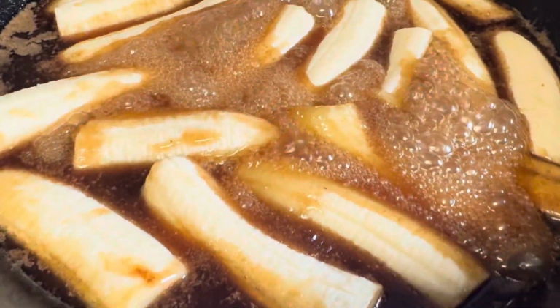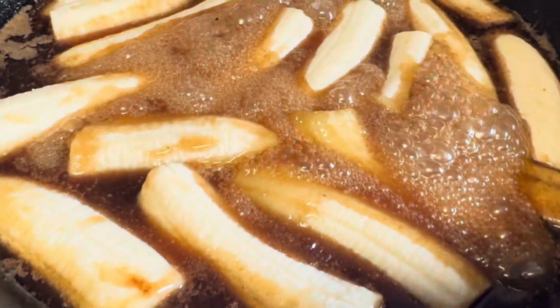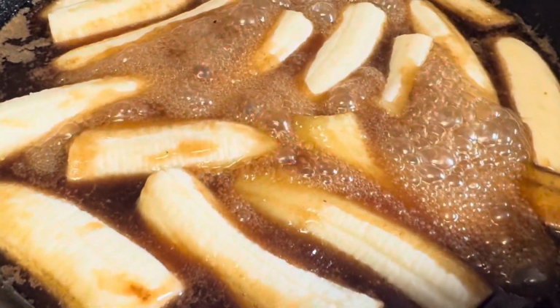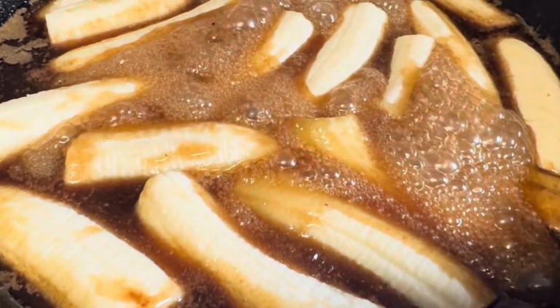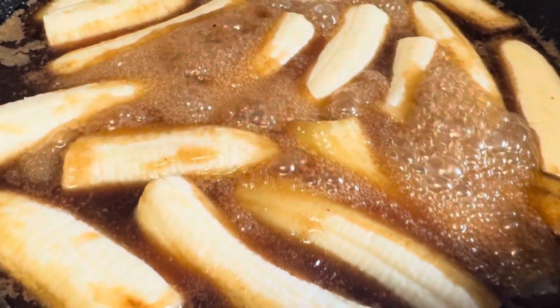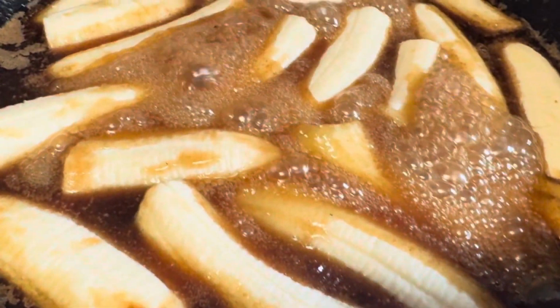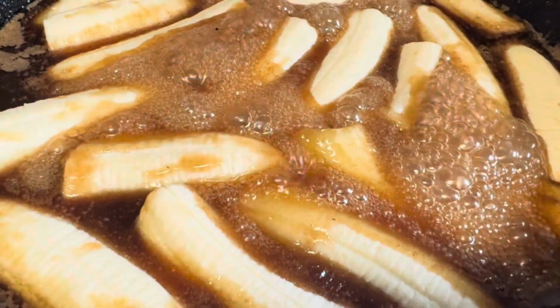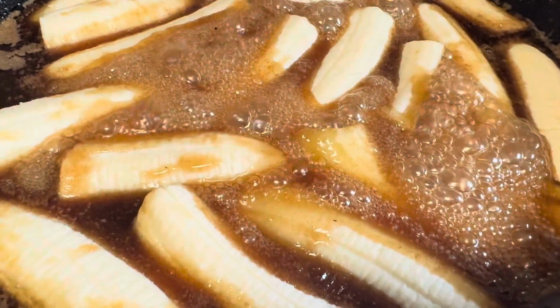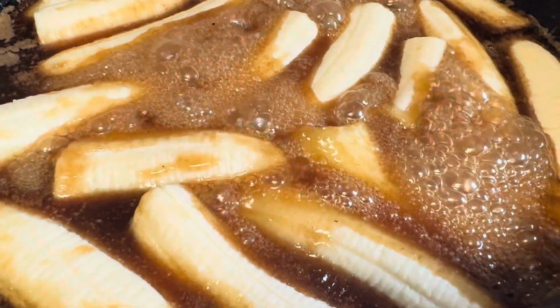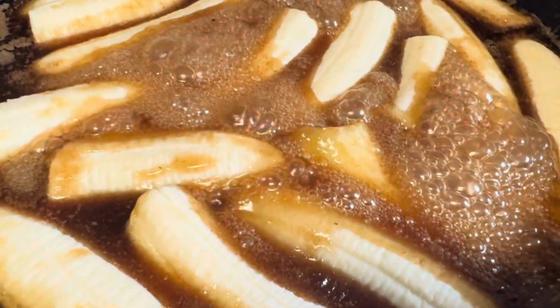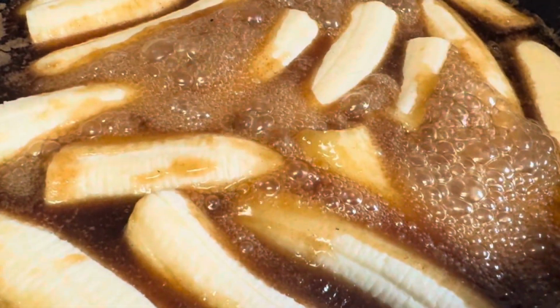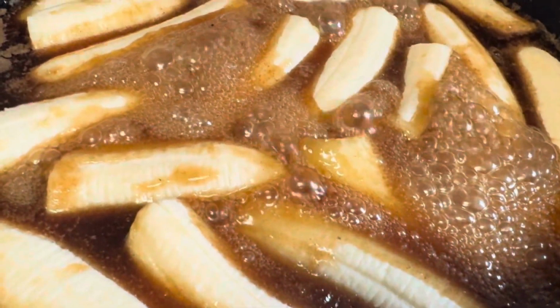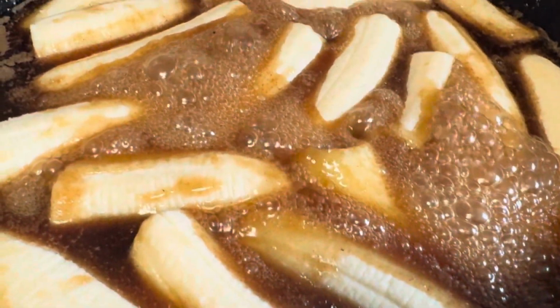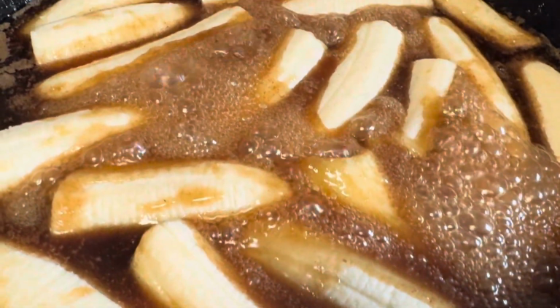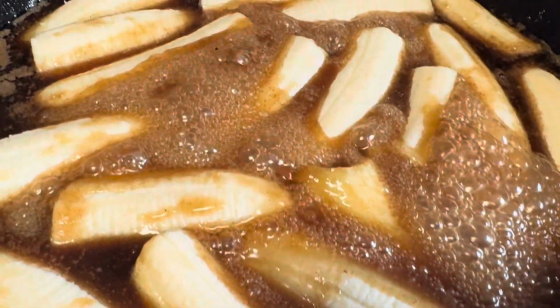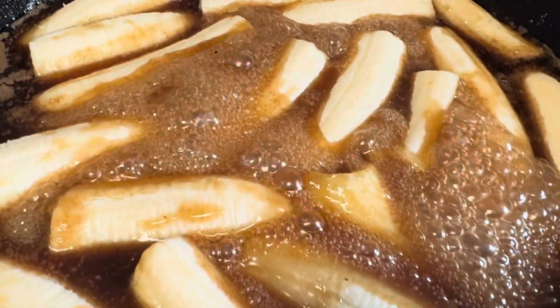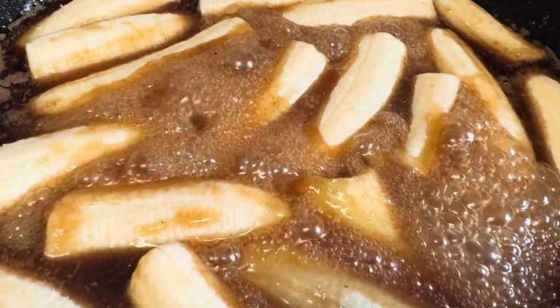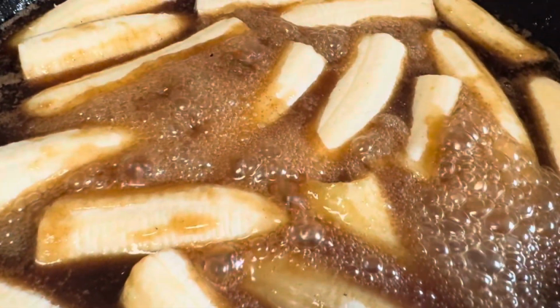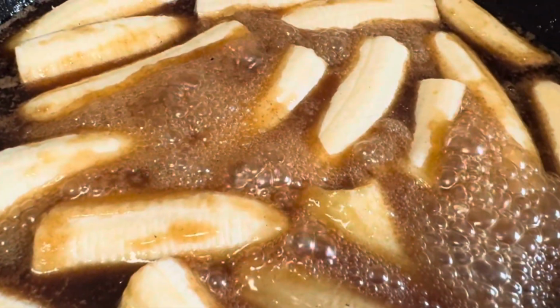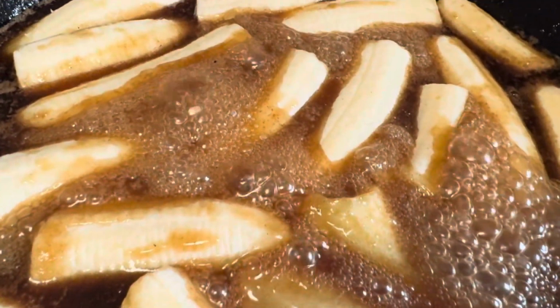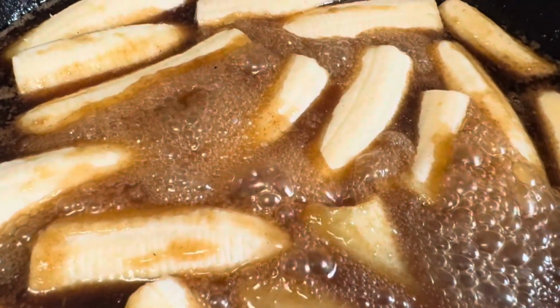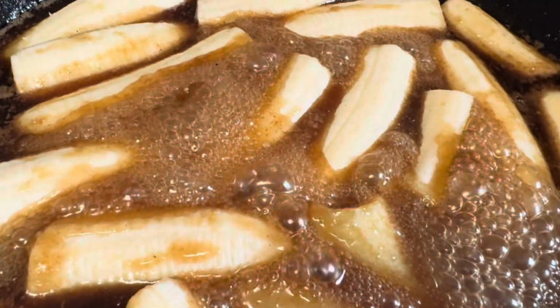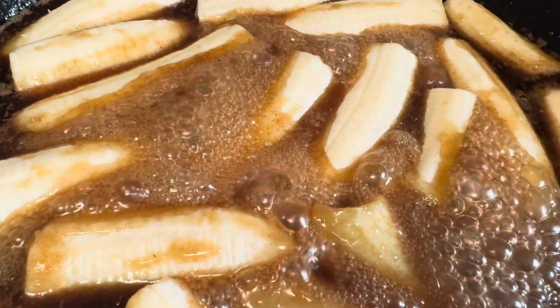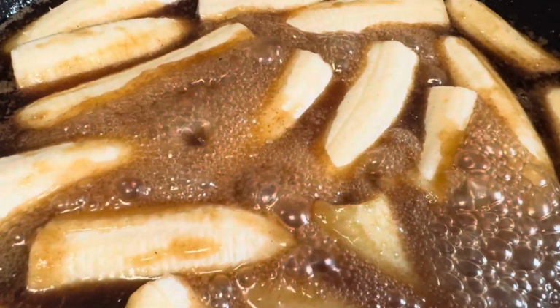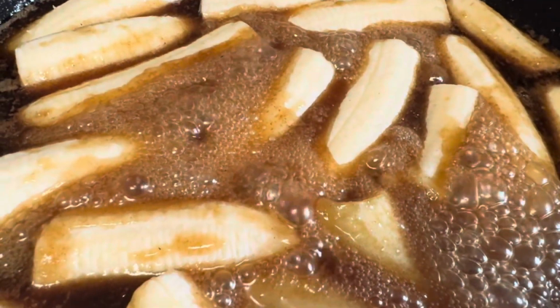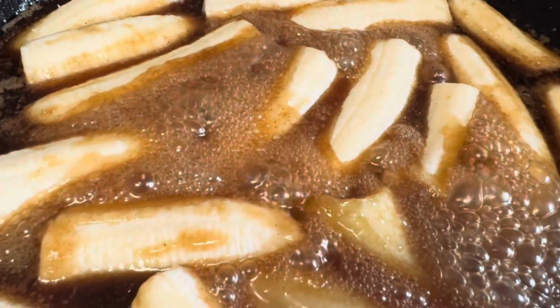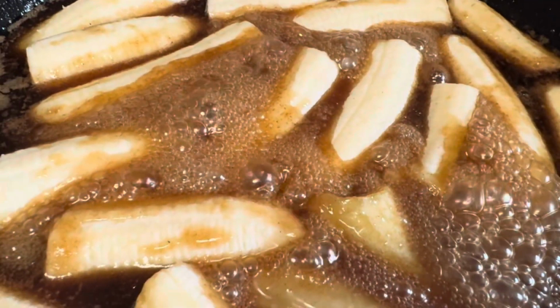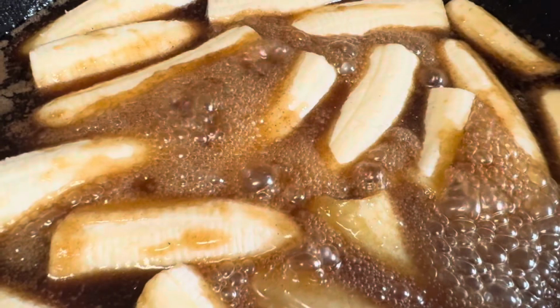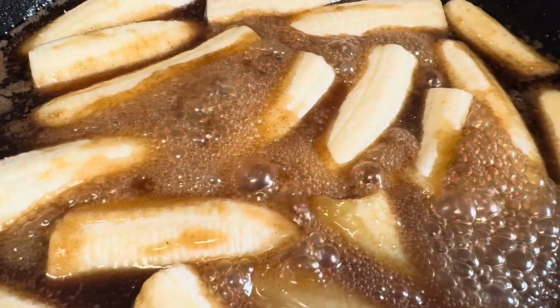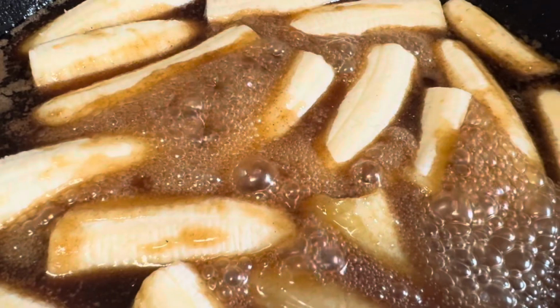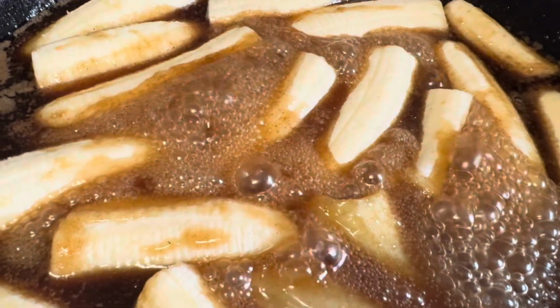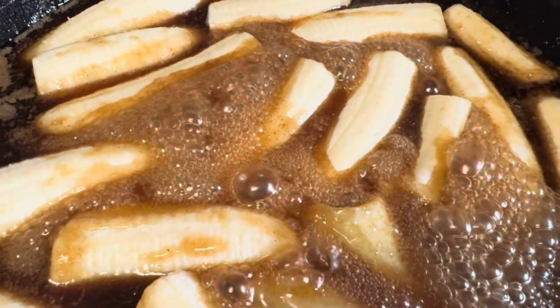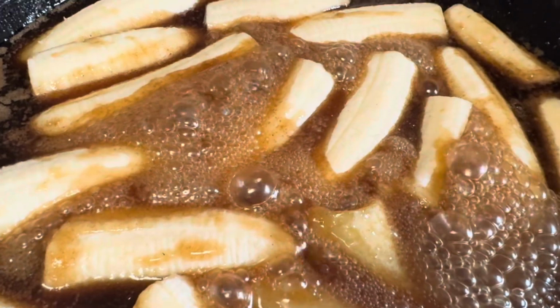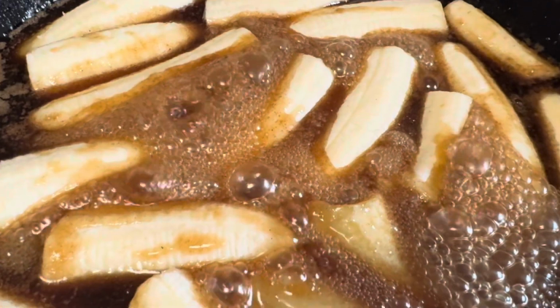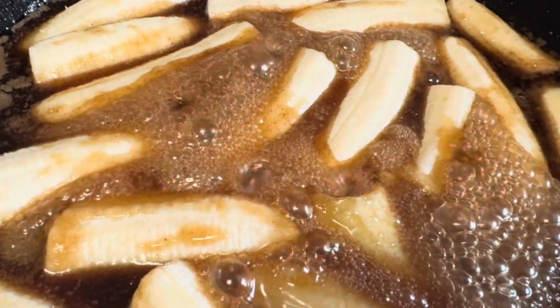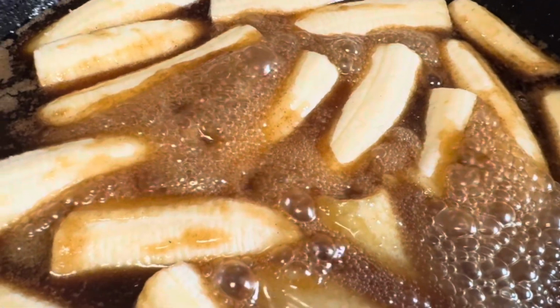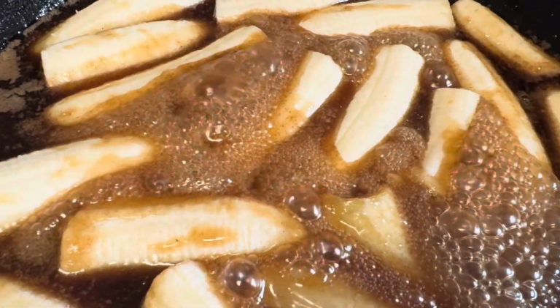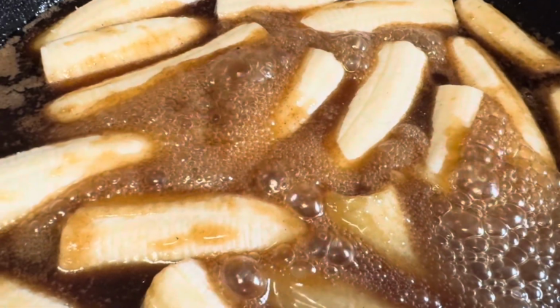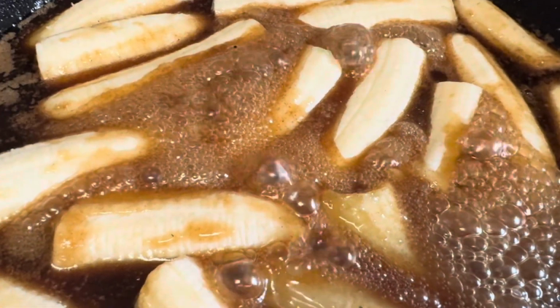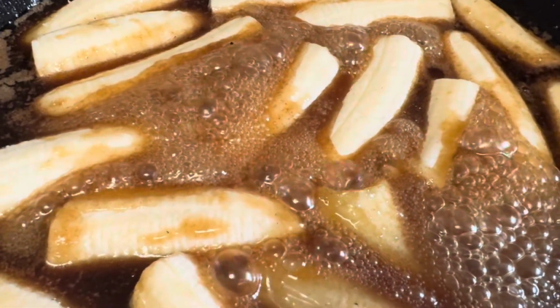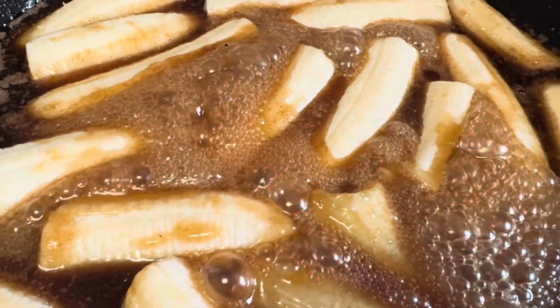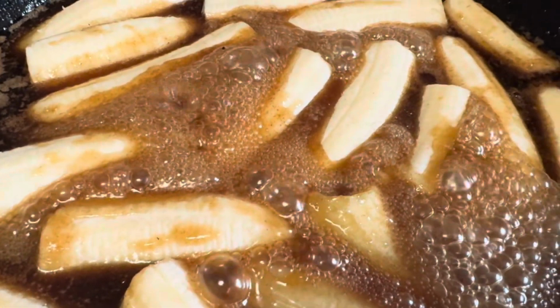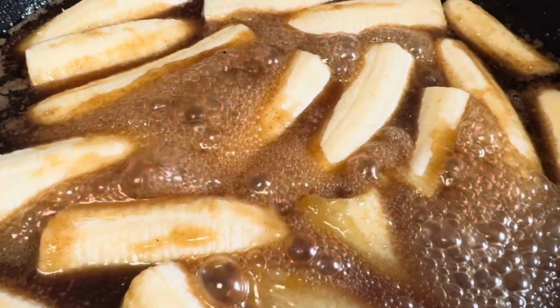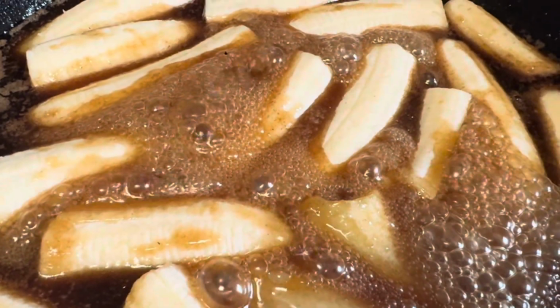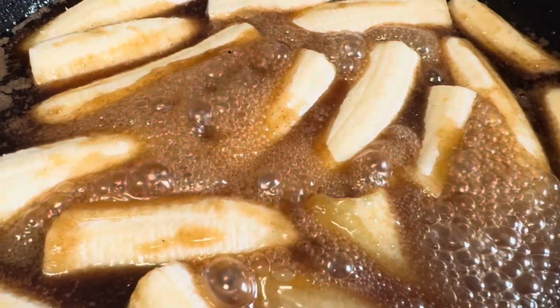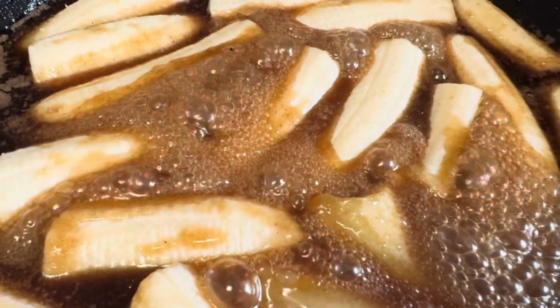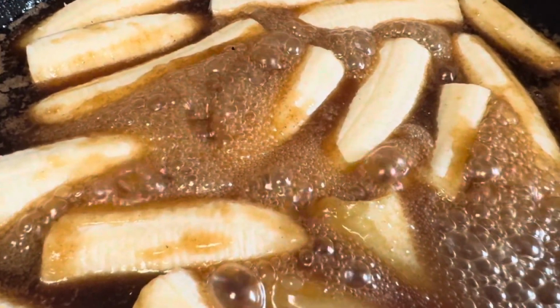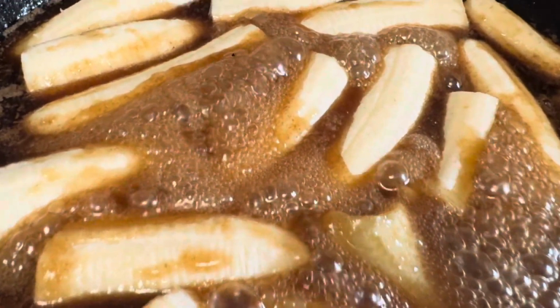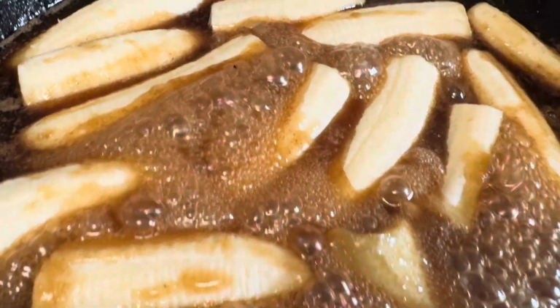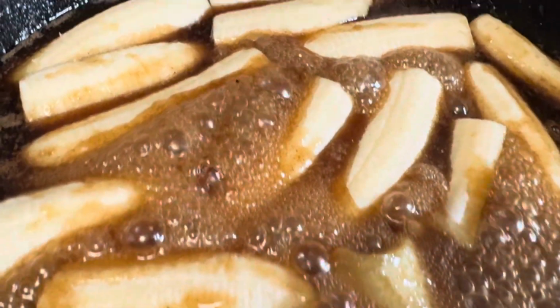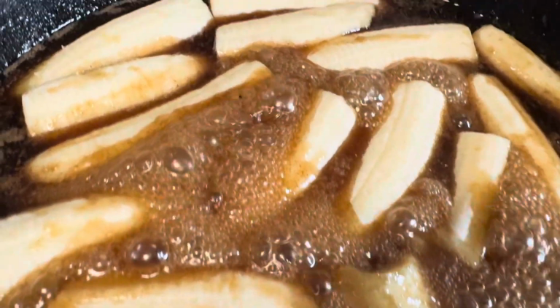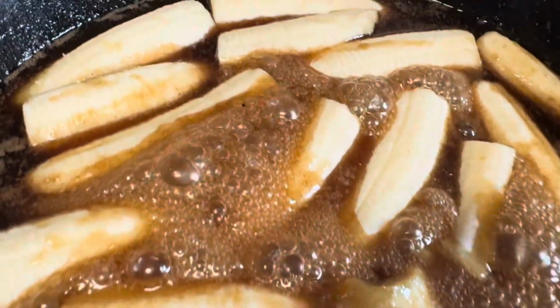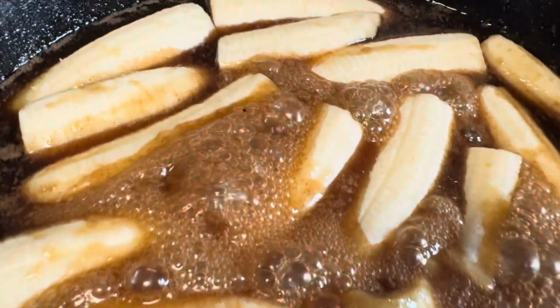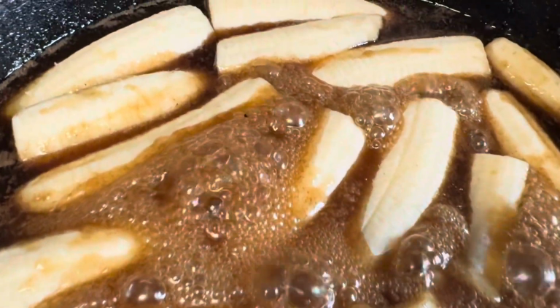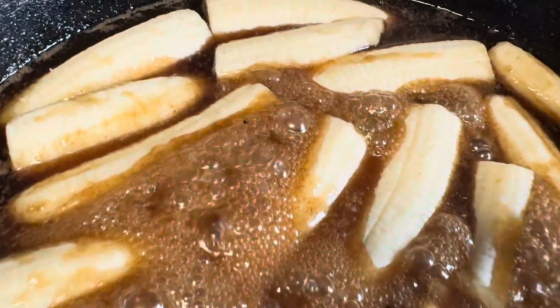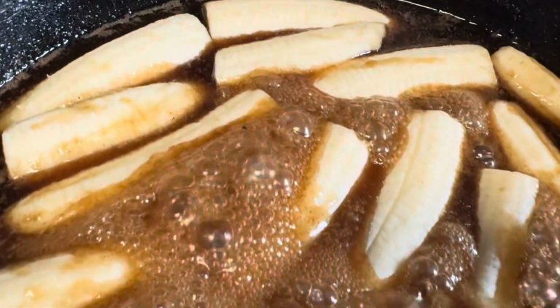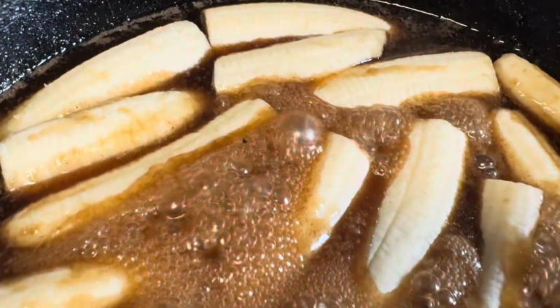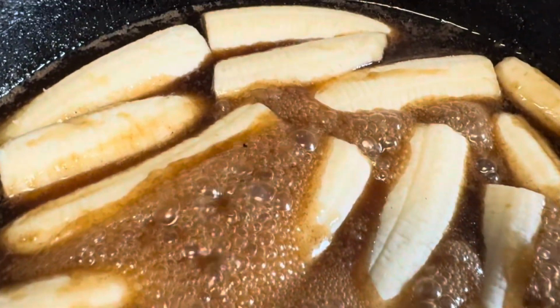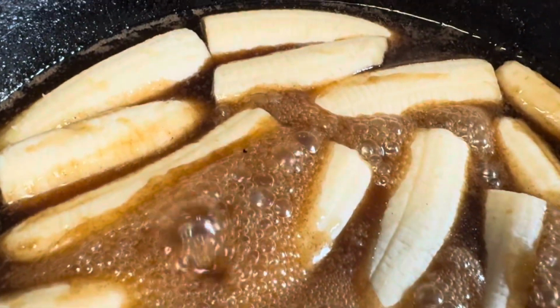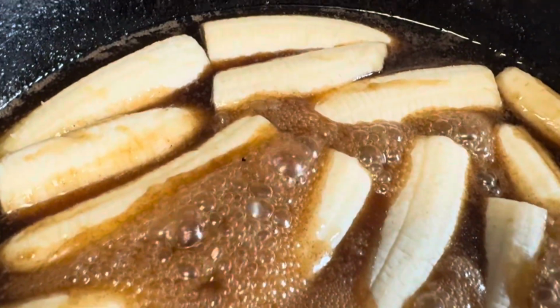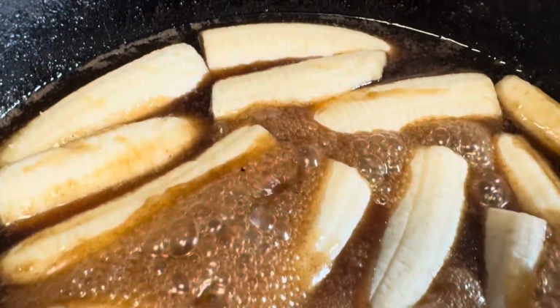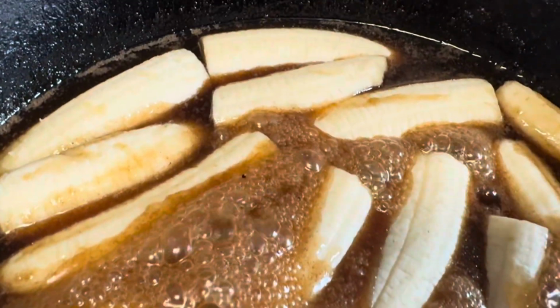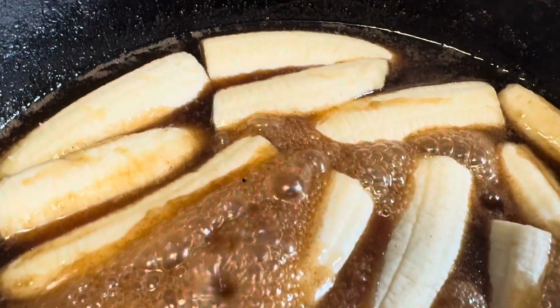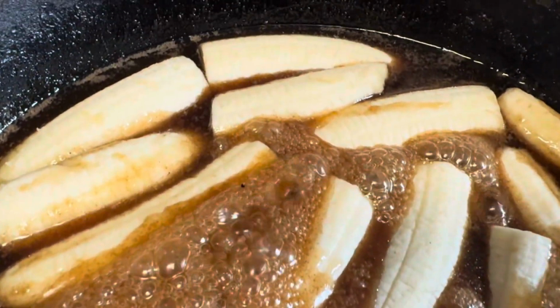Oh, those are some pretty bananas. Oh yes!